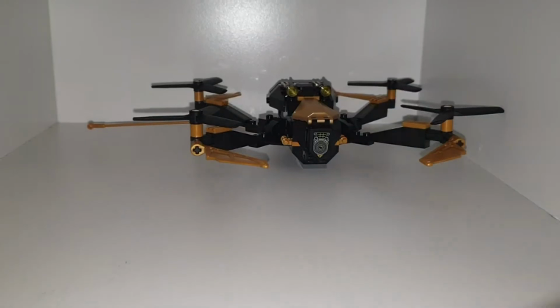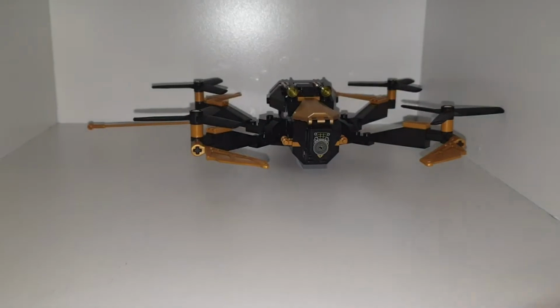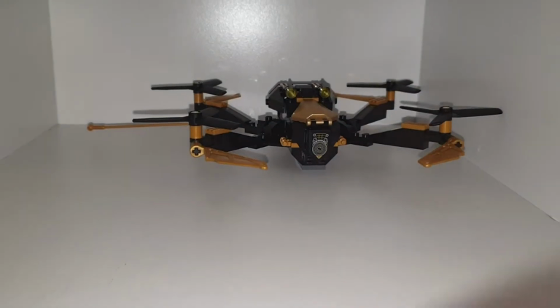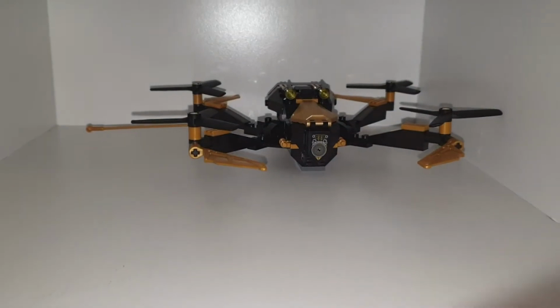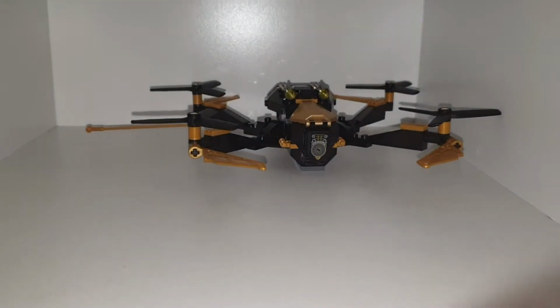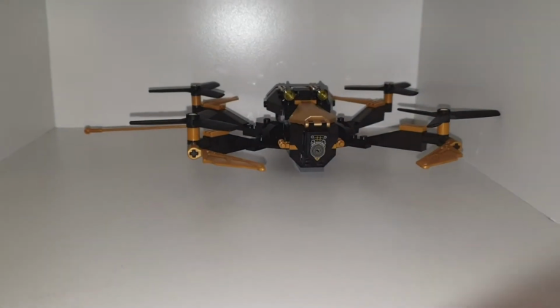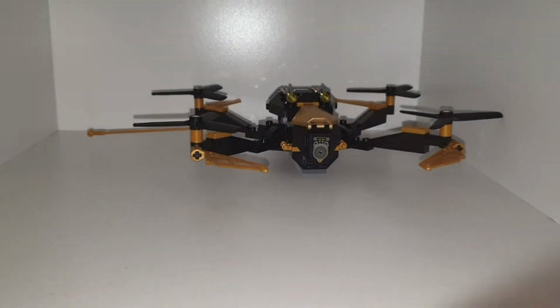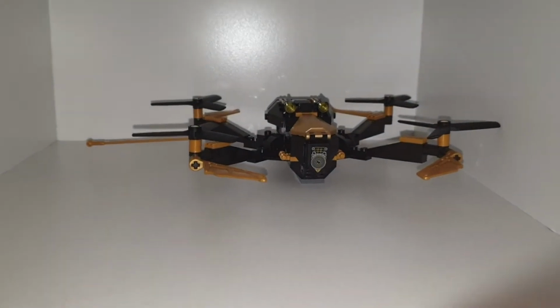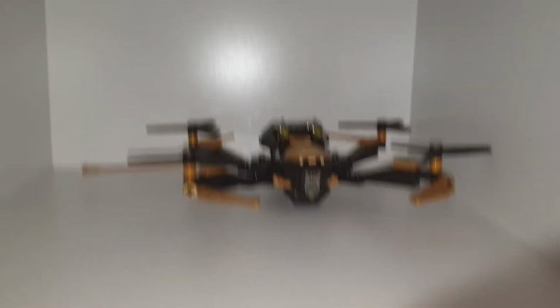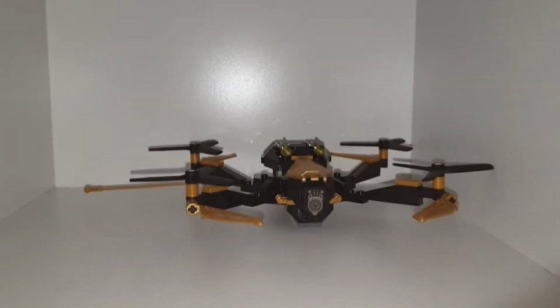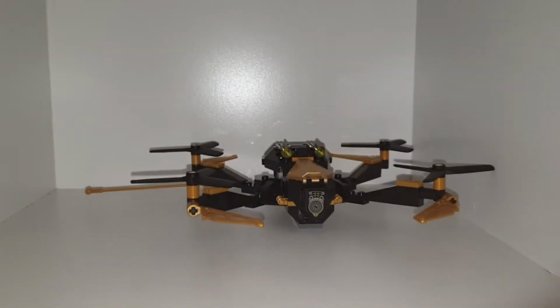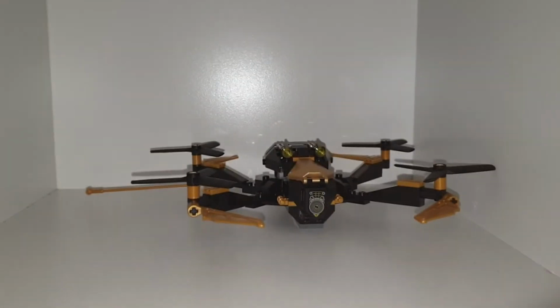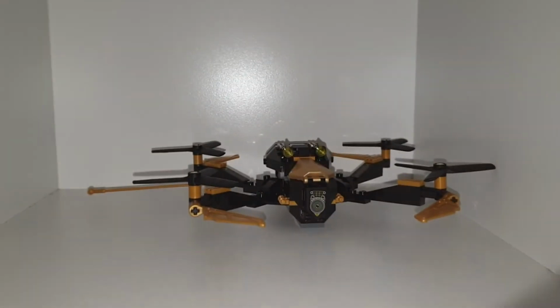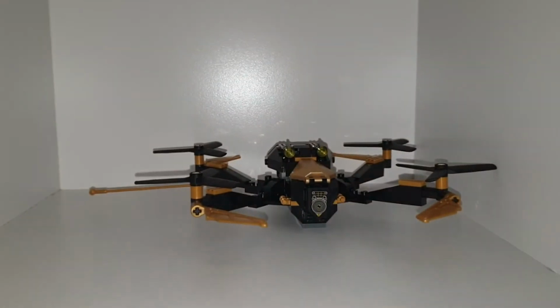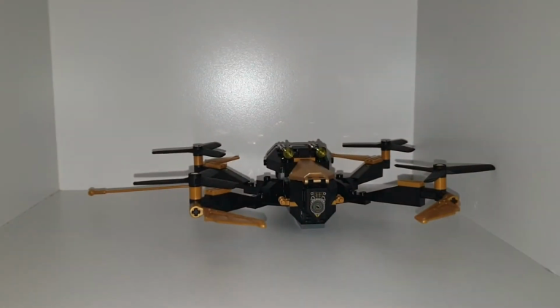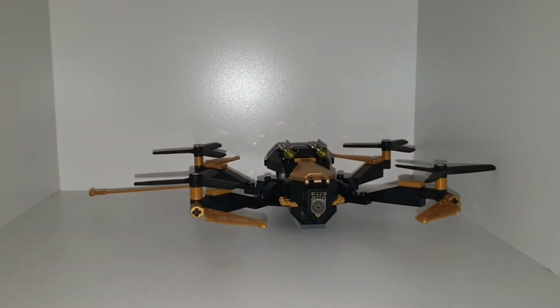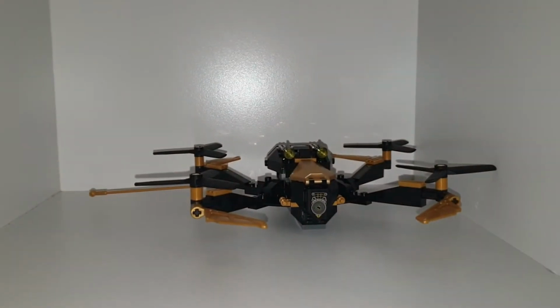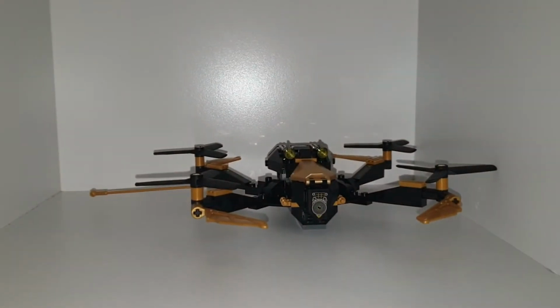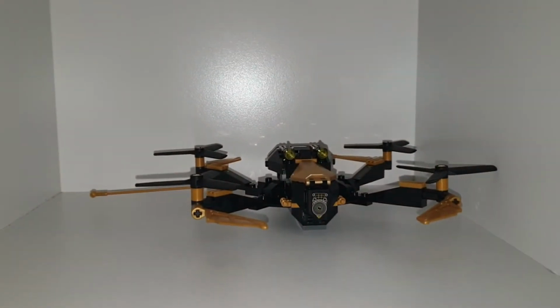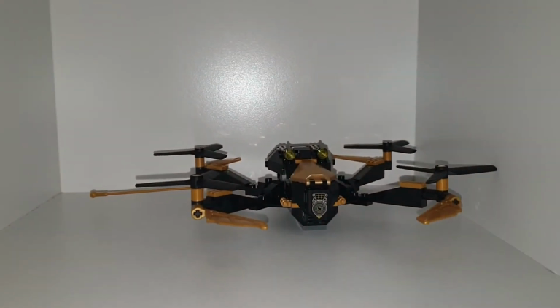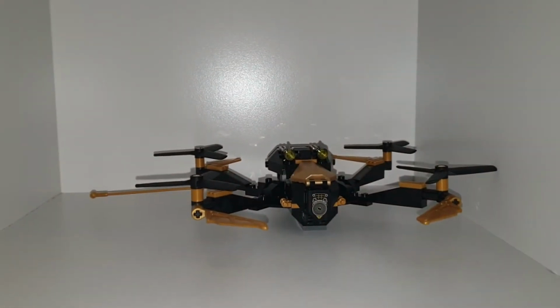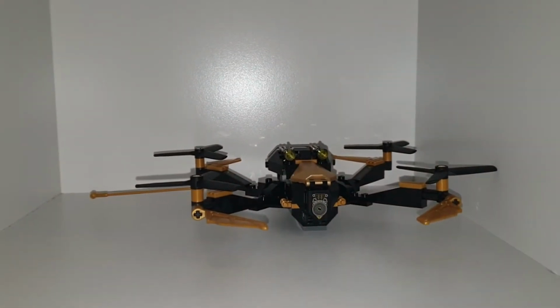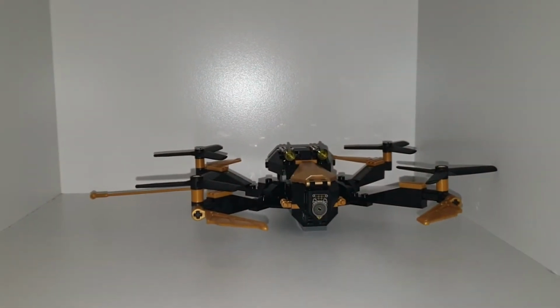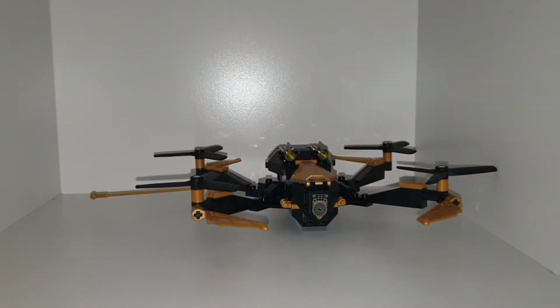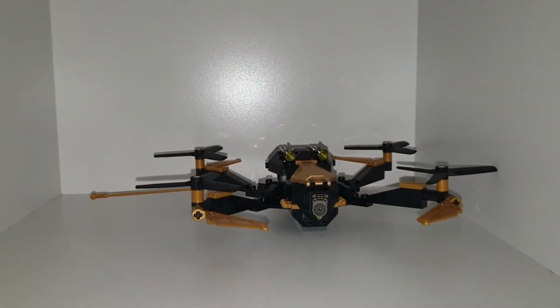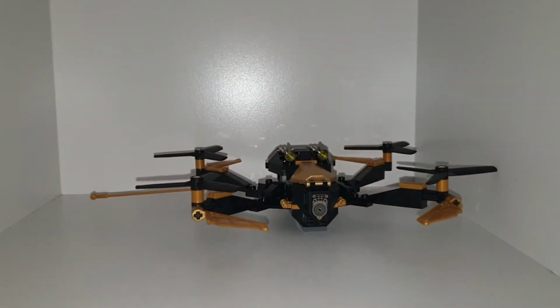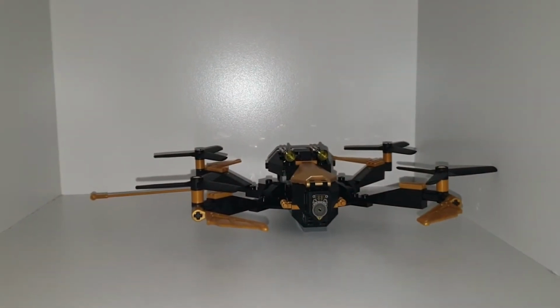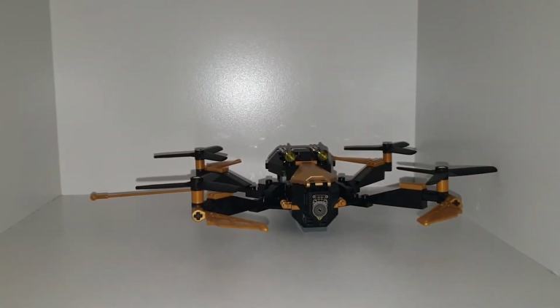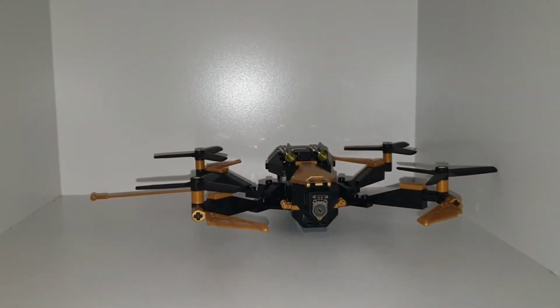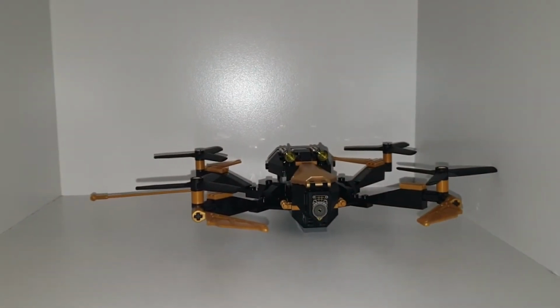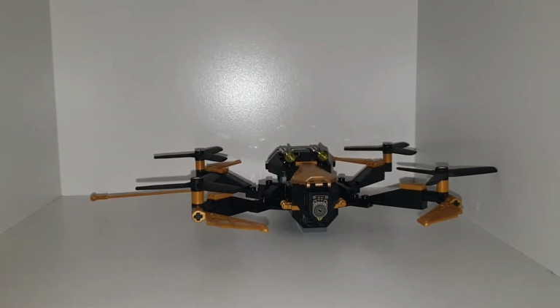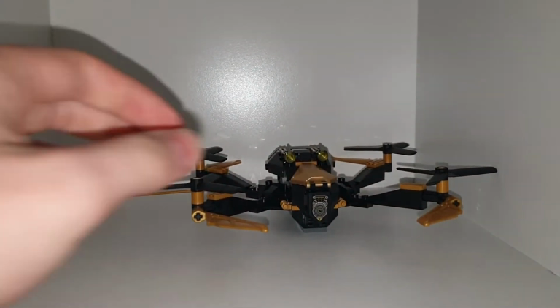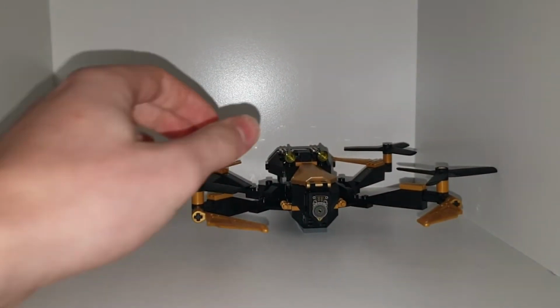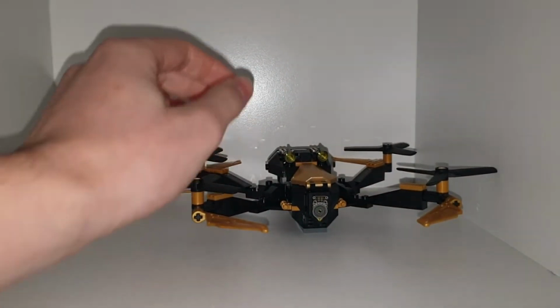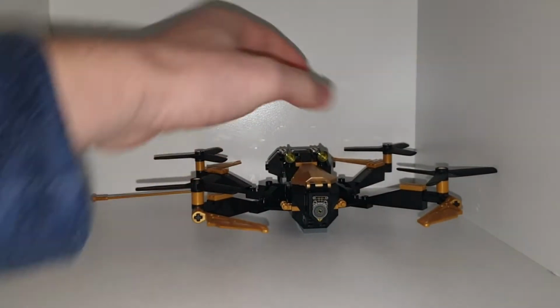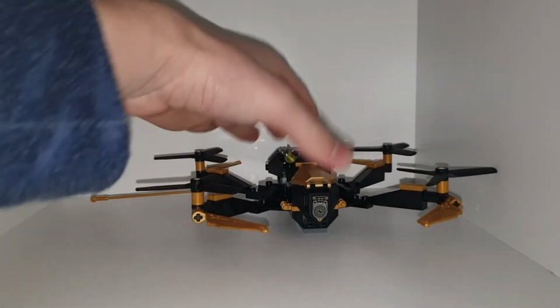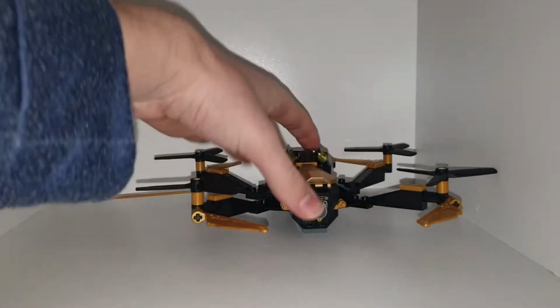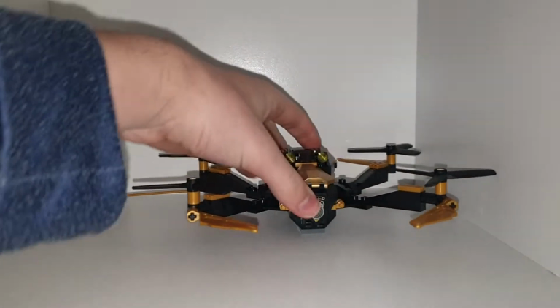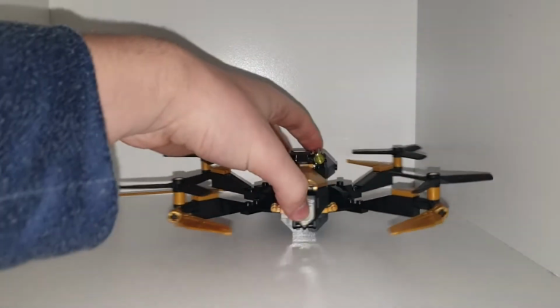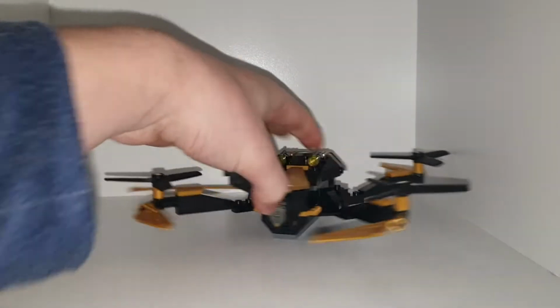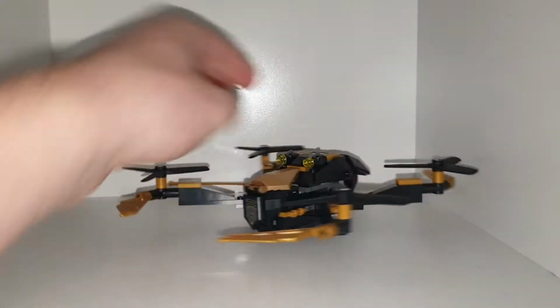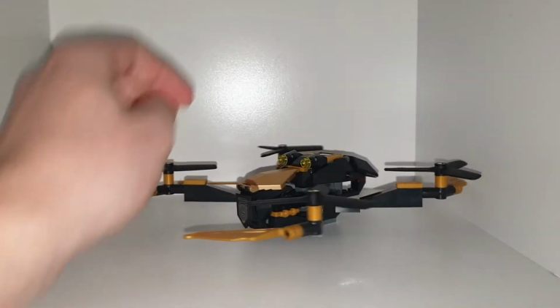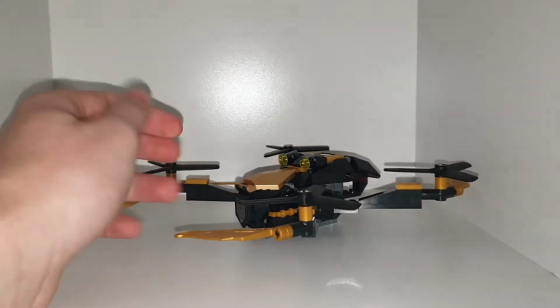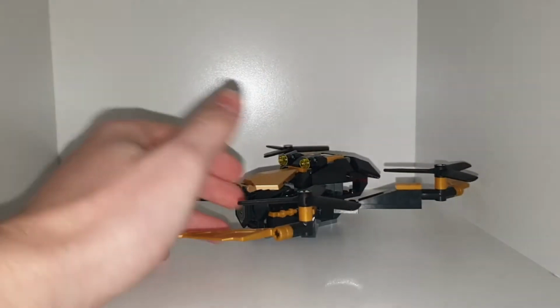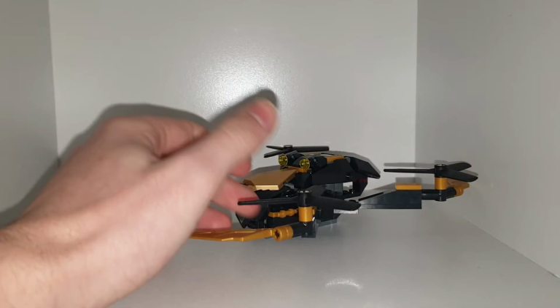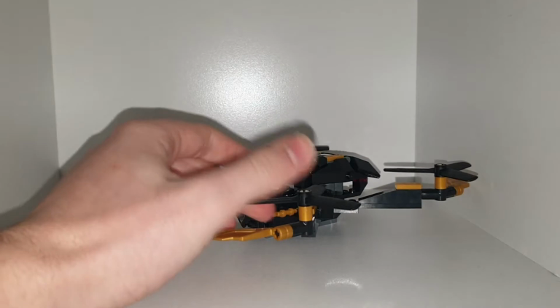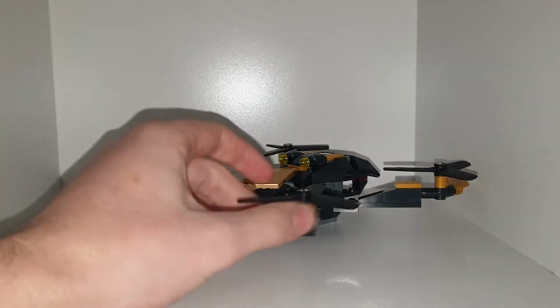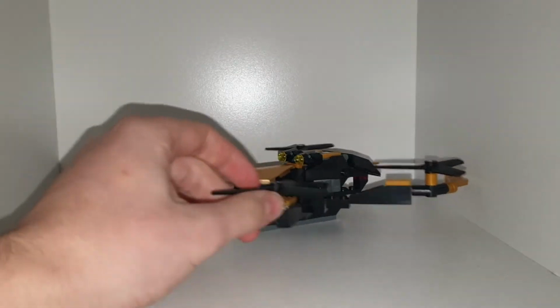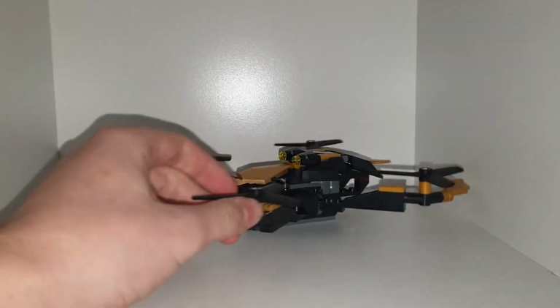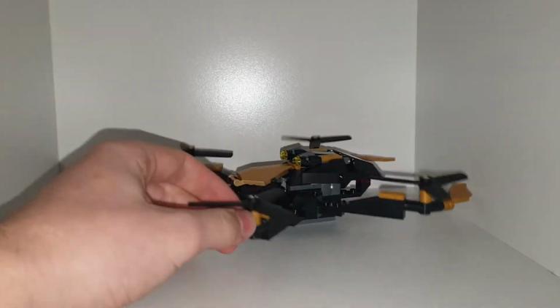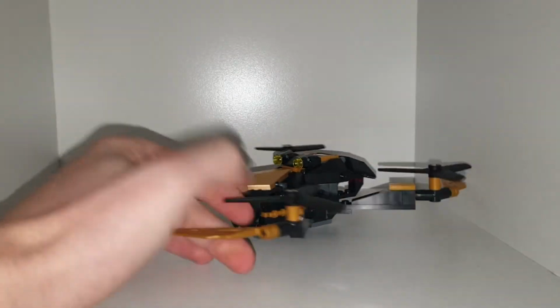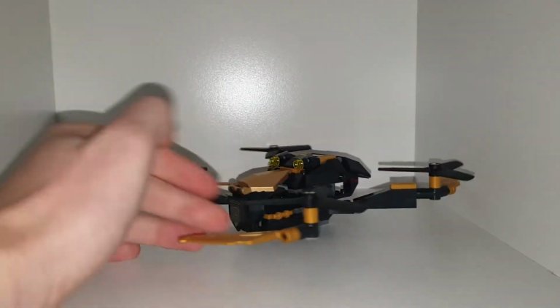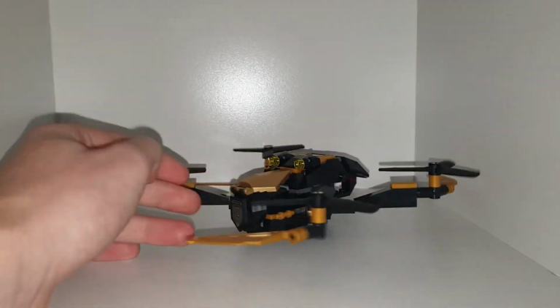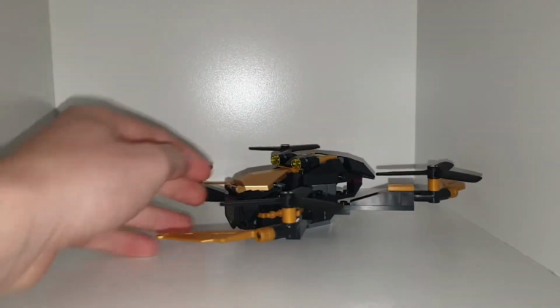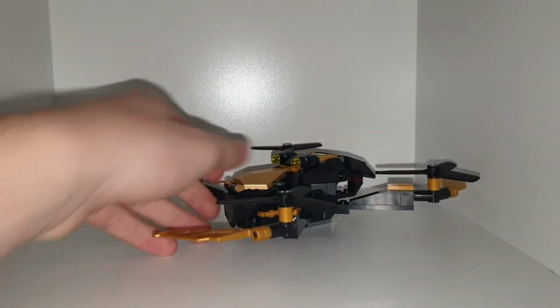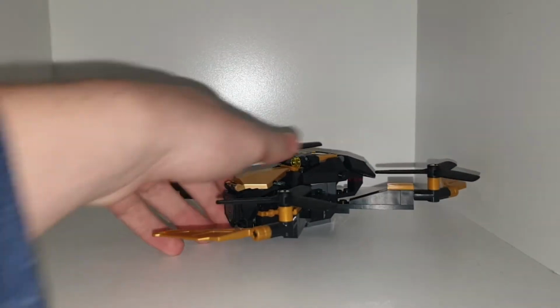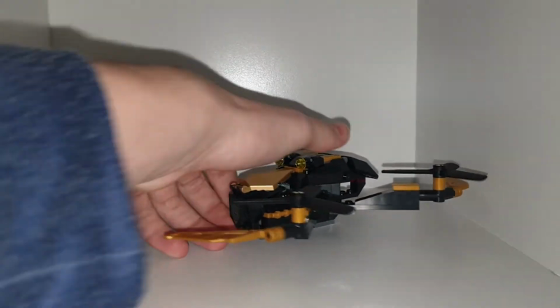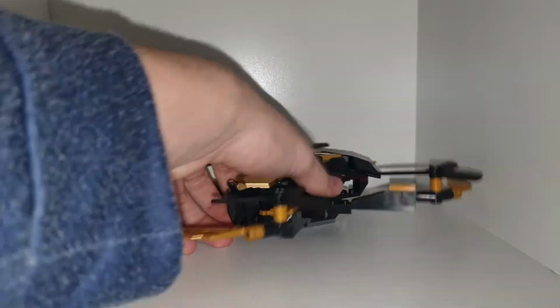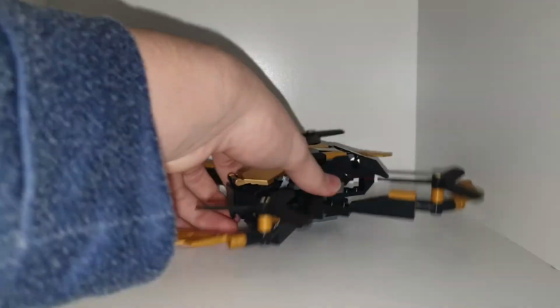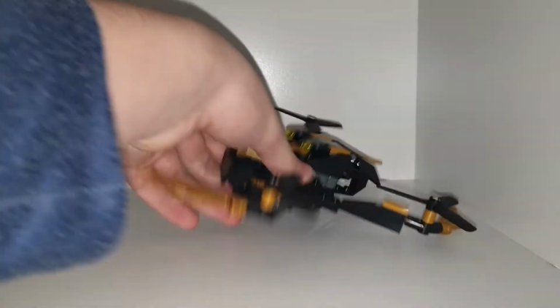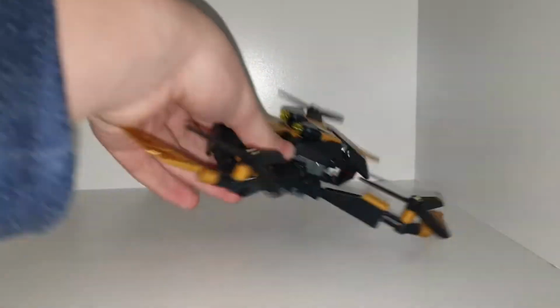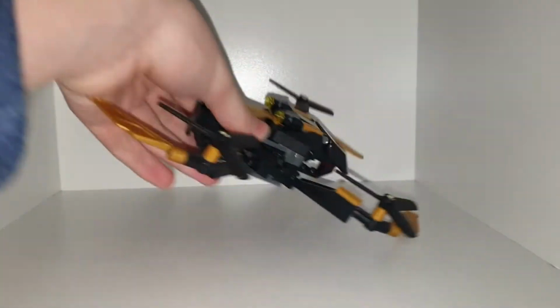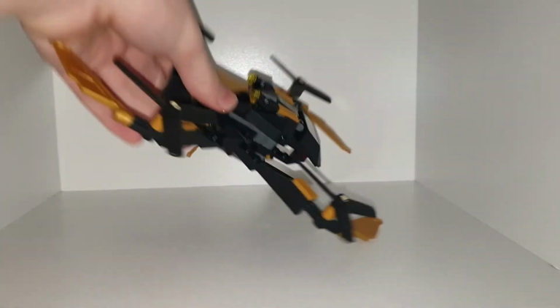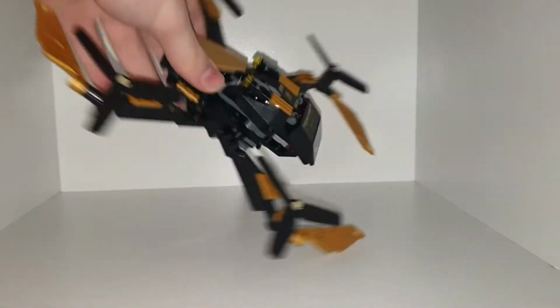Welcome back to another YouTube video. Today we're taking a look at one of our Spider-Man Far From Home sets, which isn't related to Spider-Man Far From Home at all.